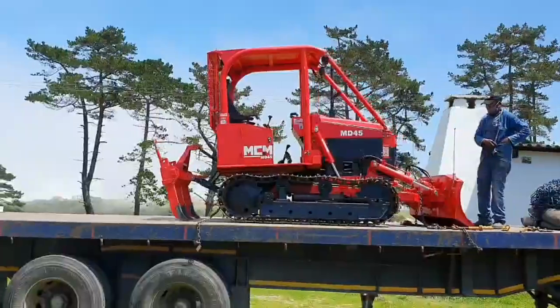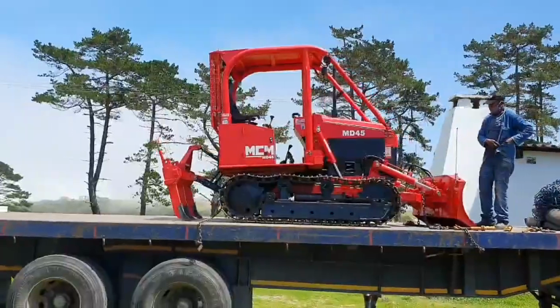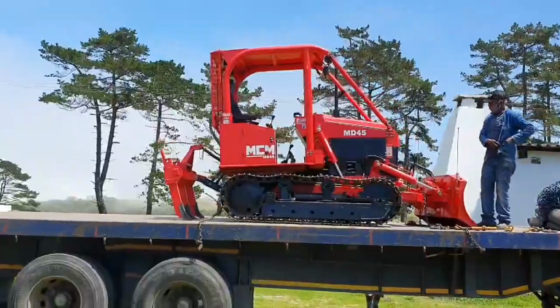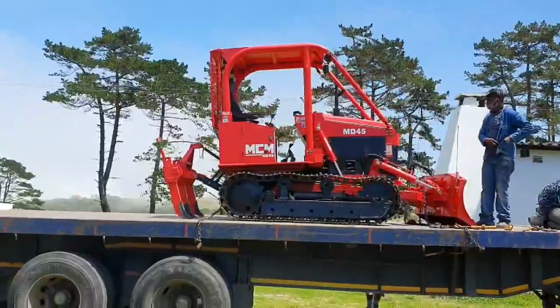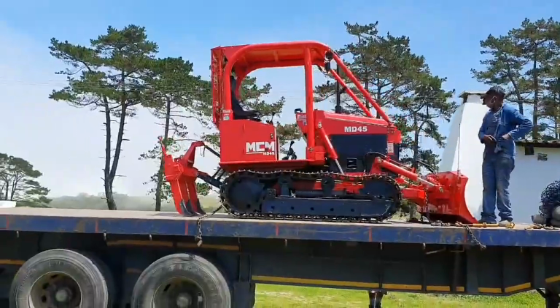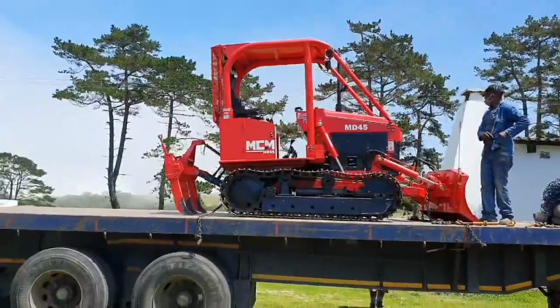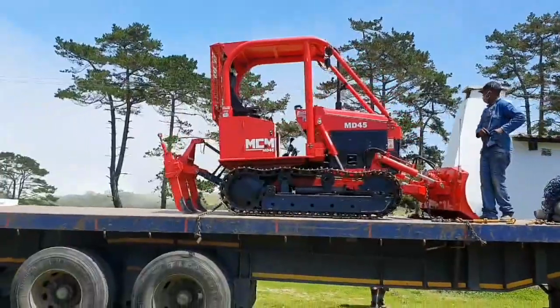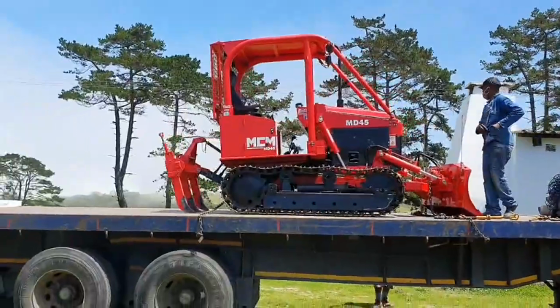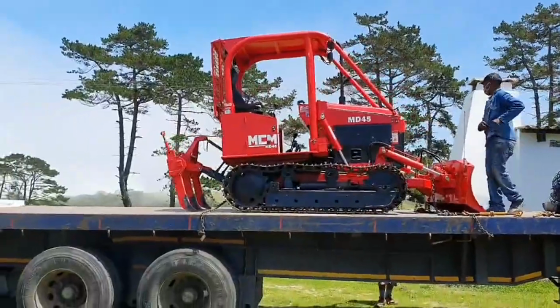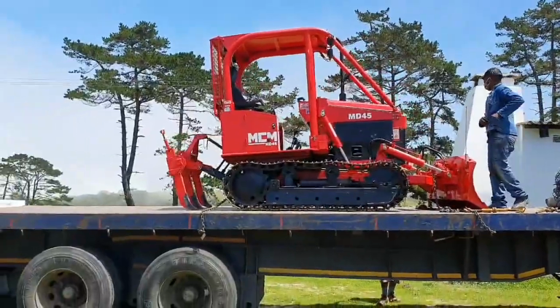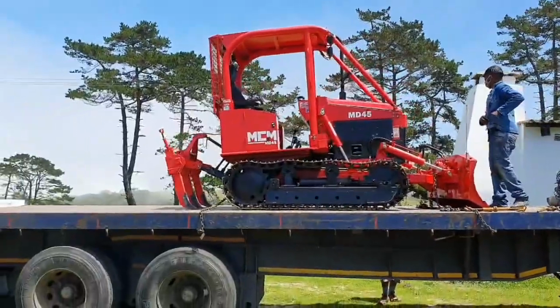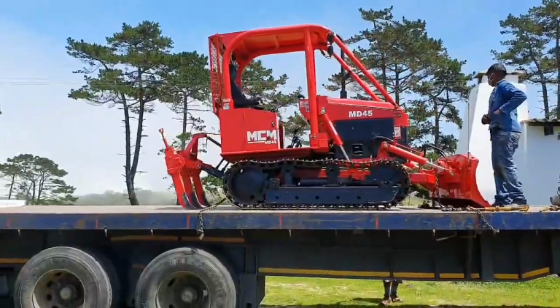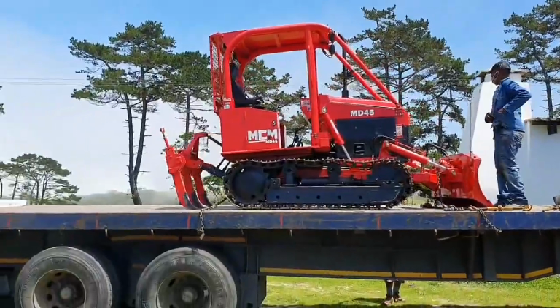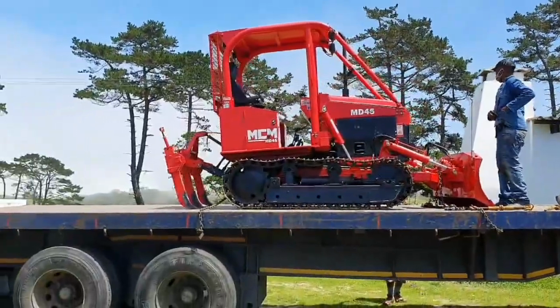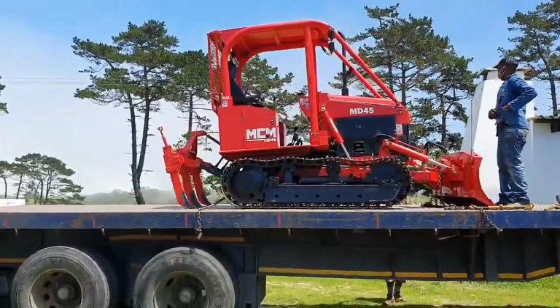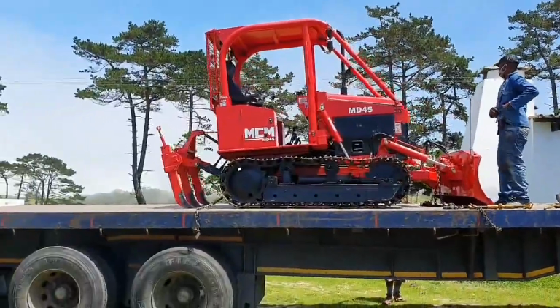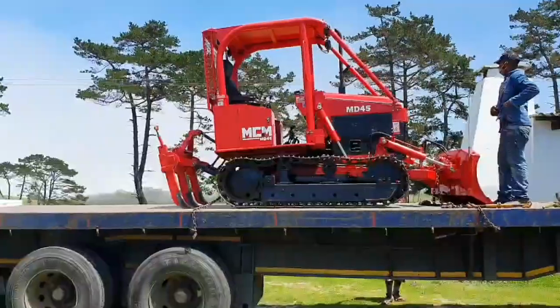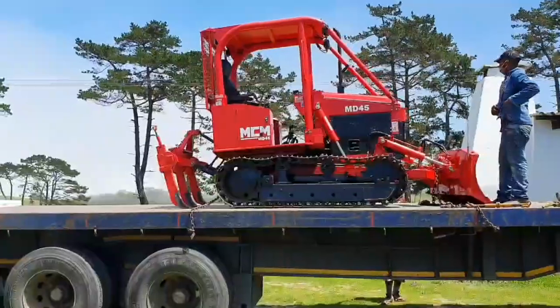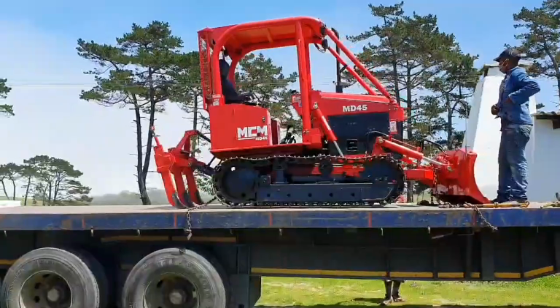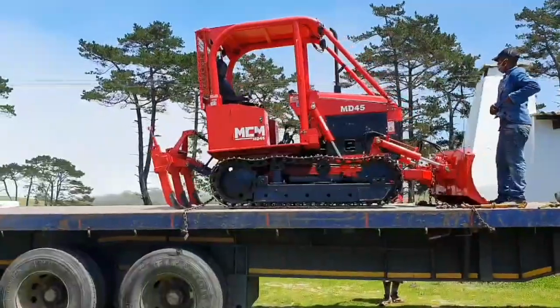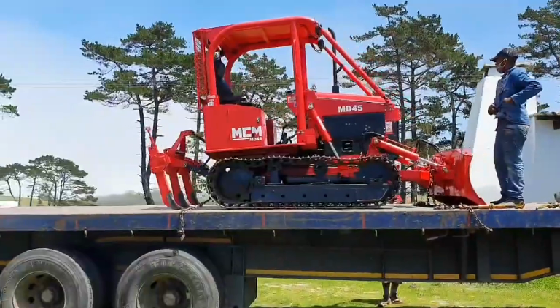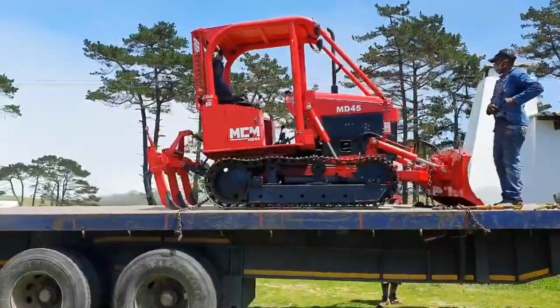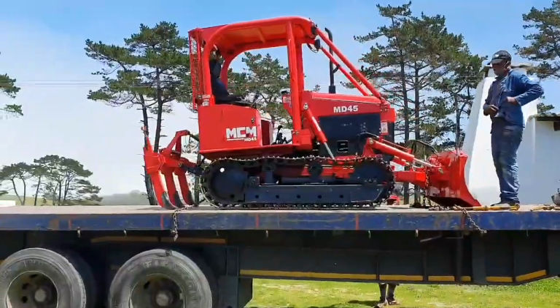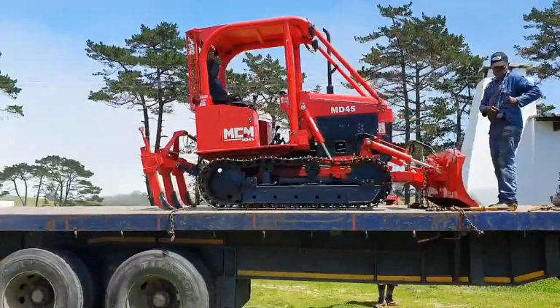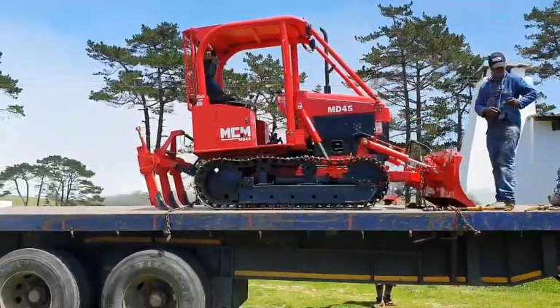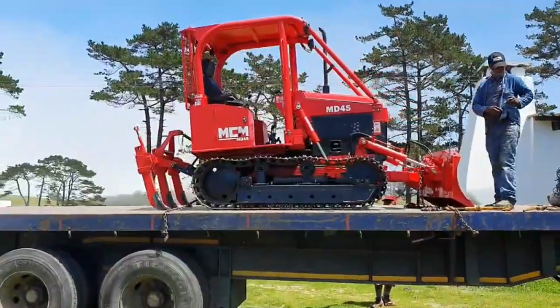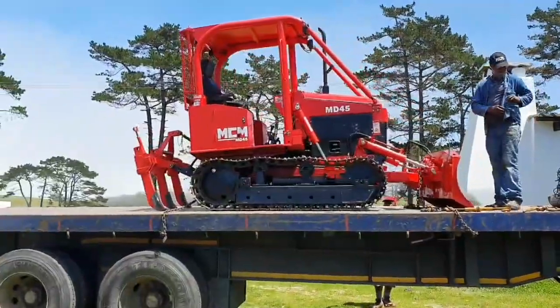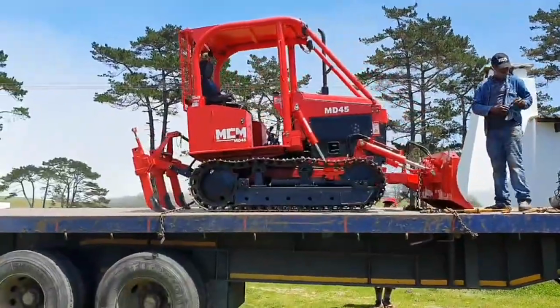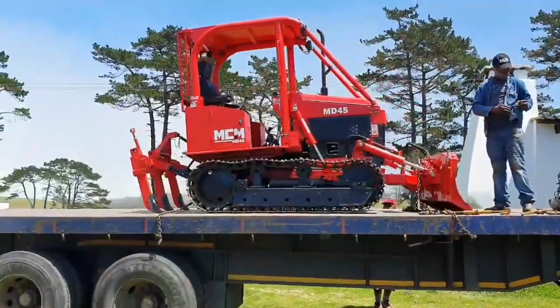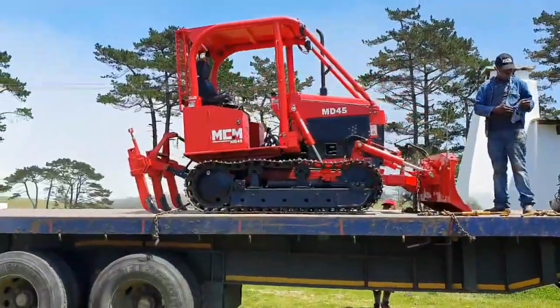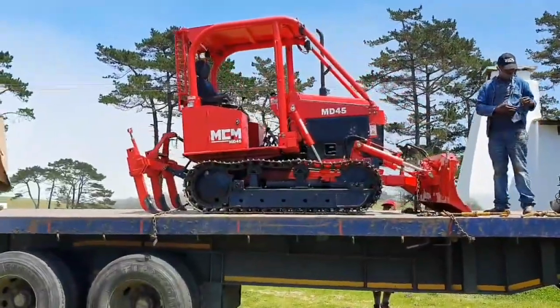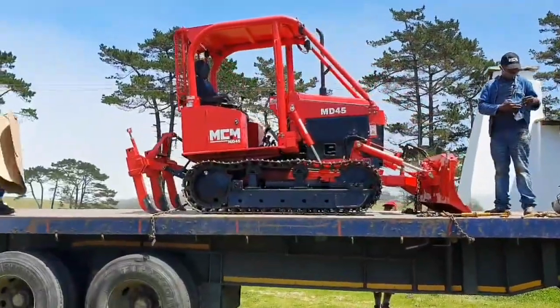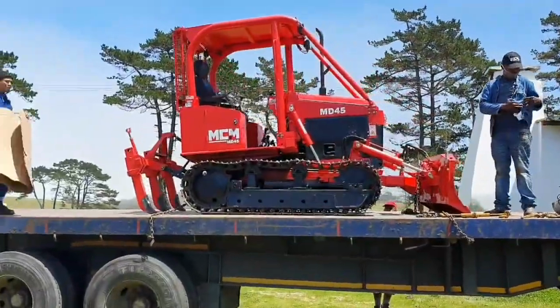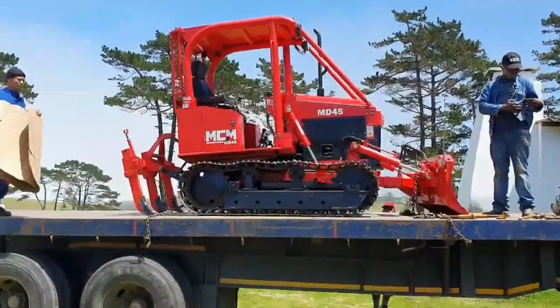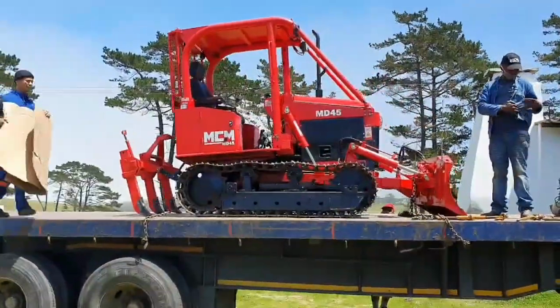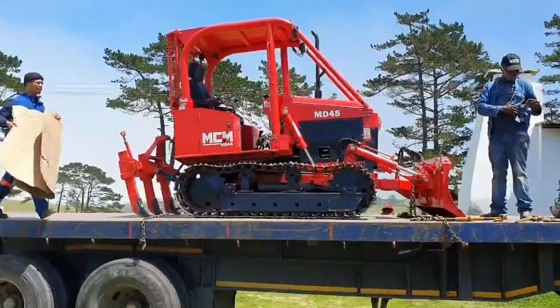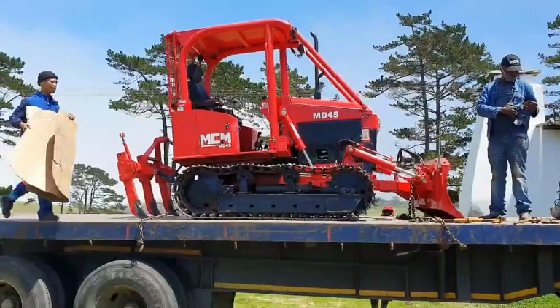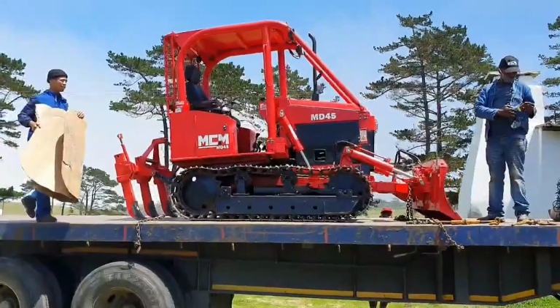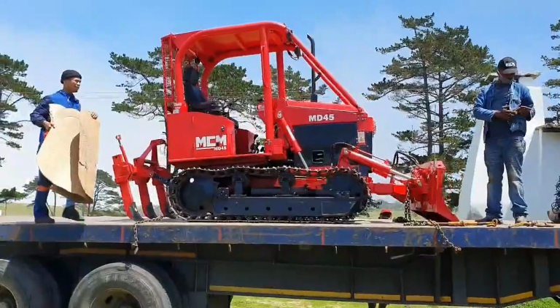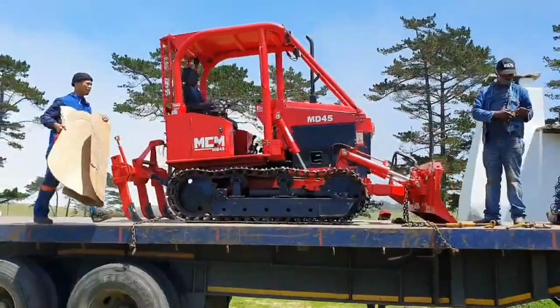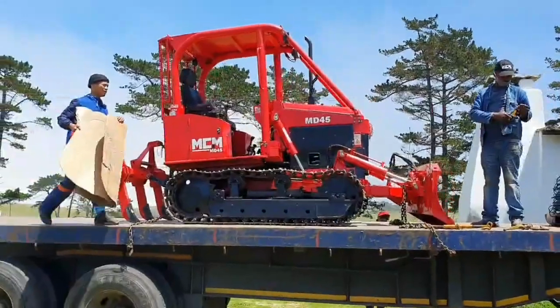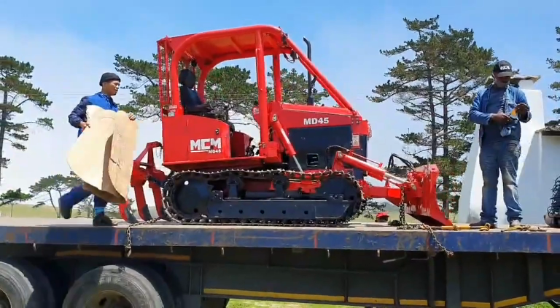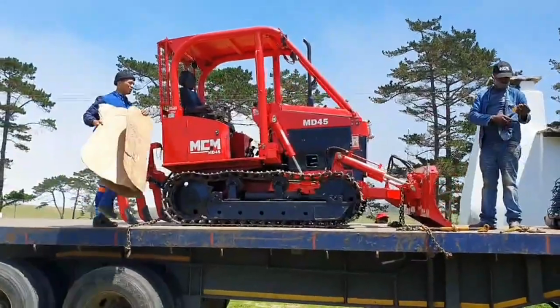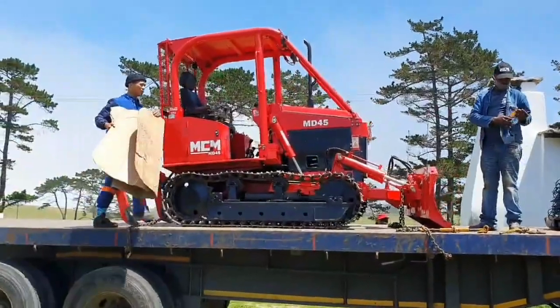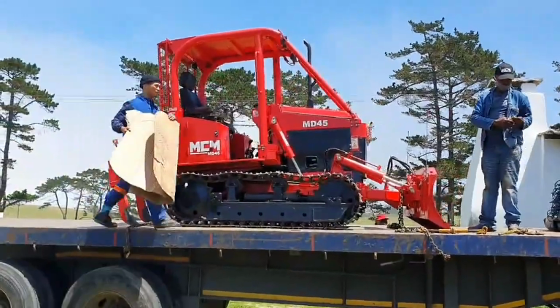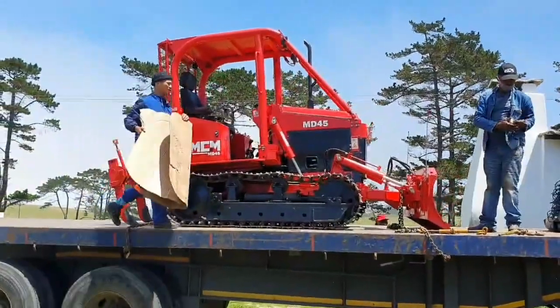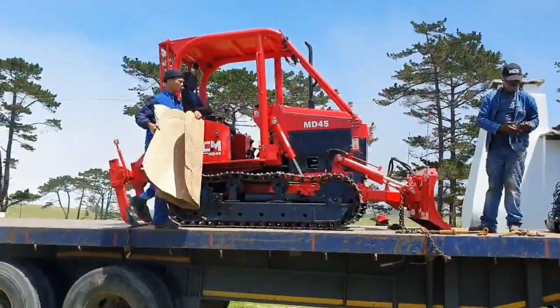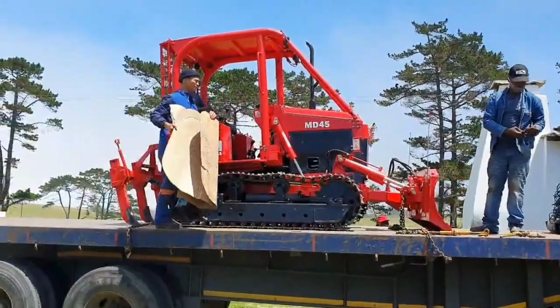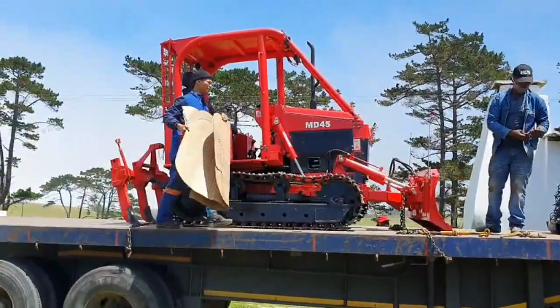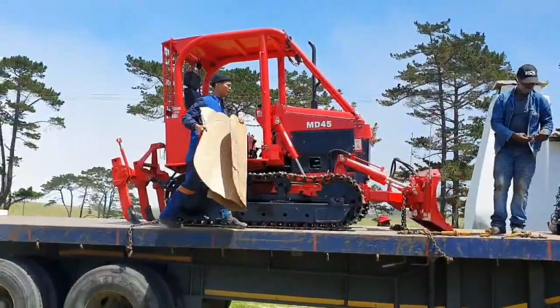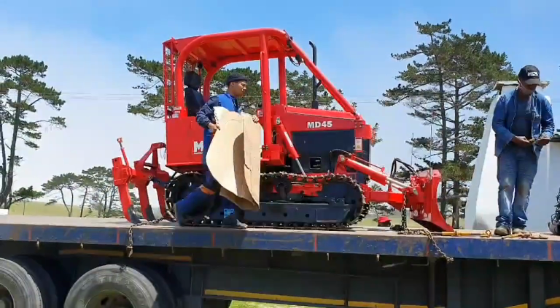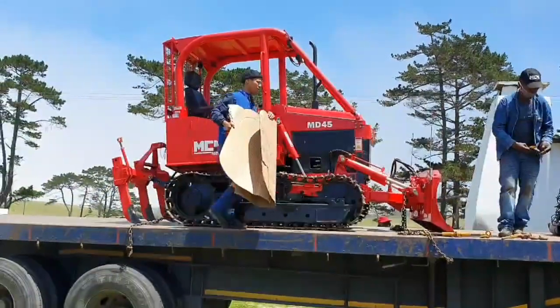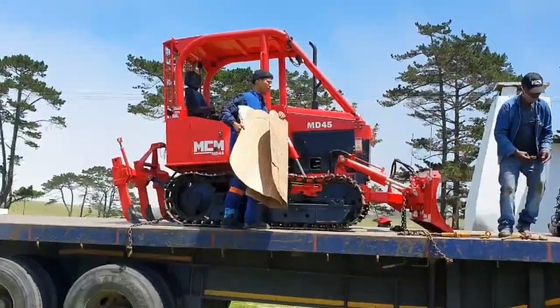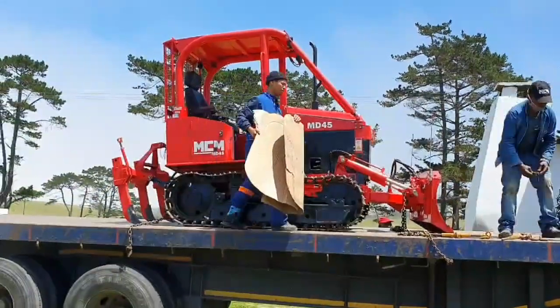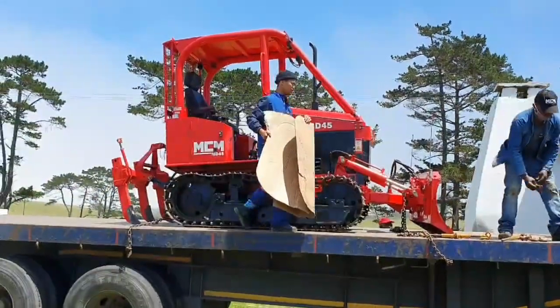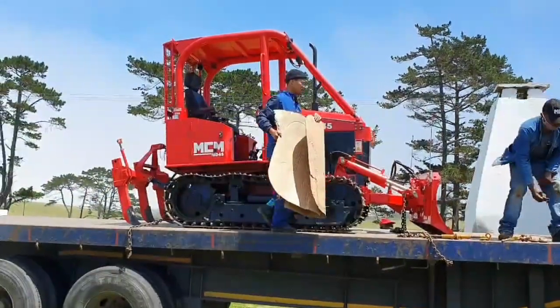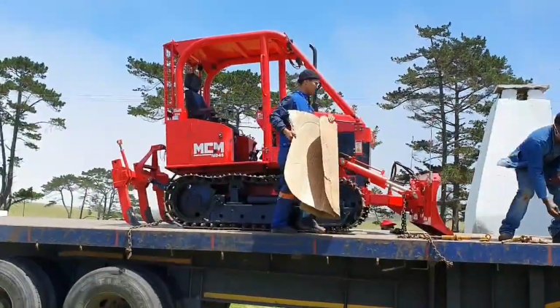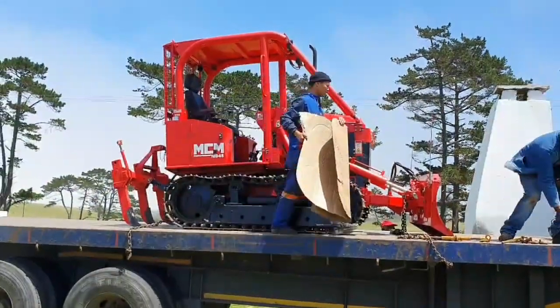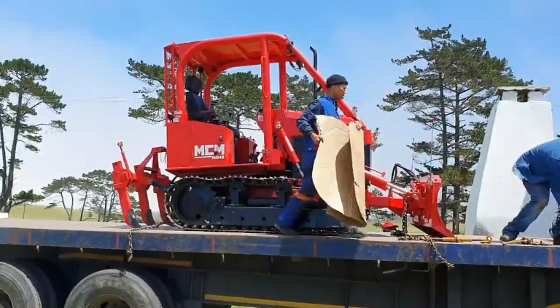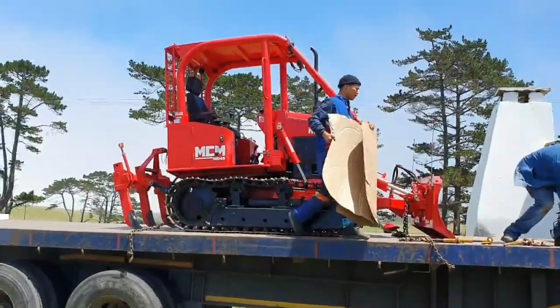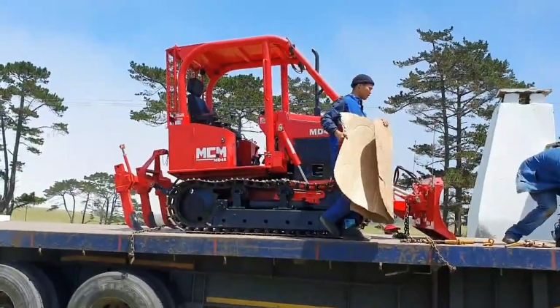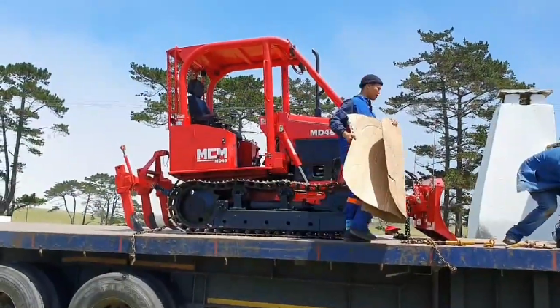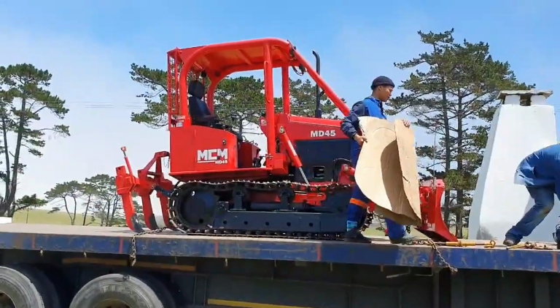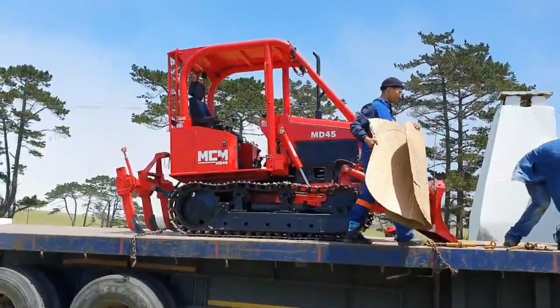We also have a model MD-35 that's fitted with a 35 HP Lydong engine.